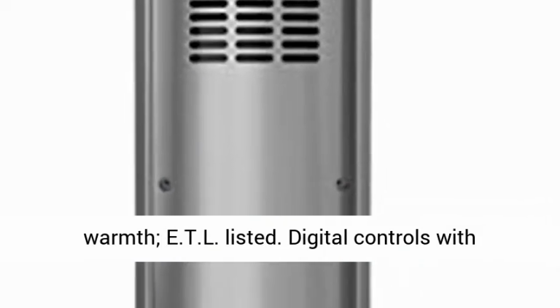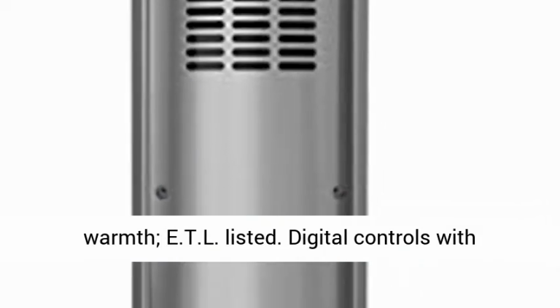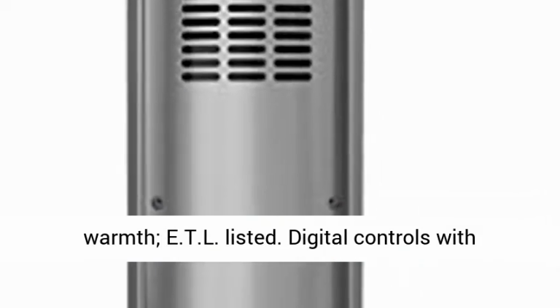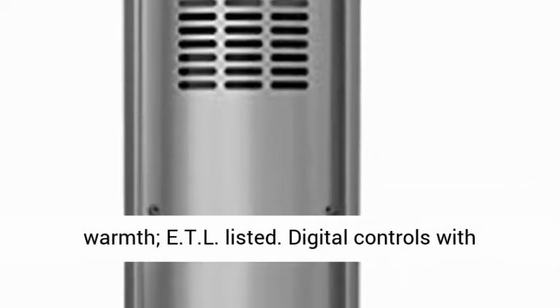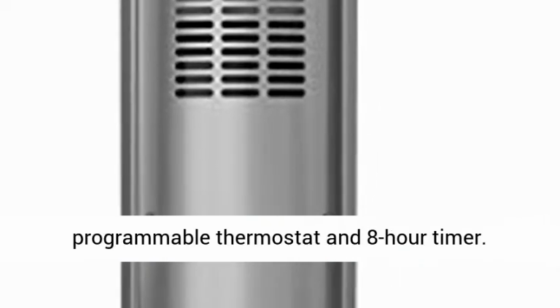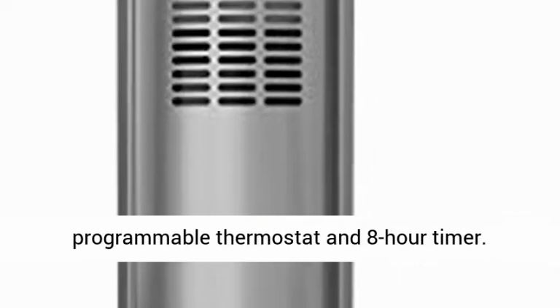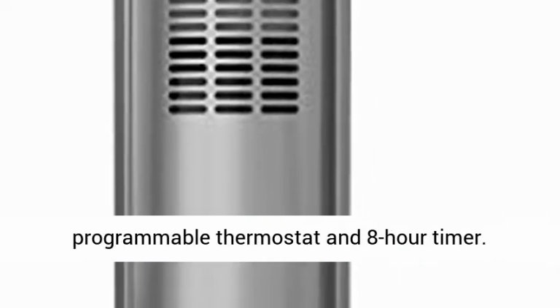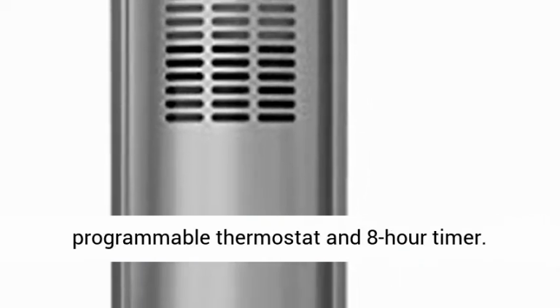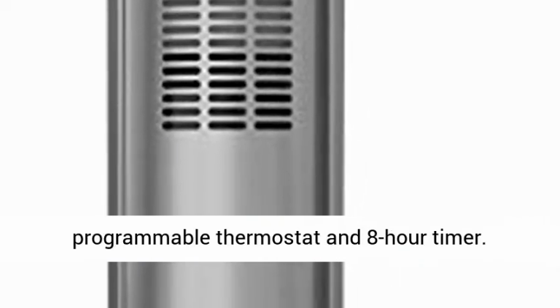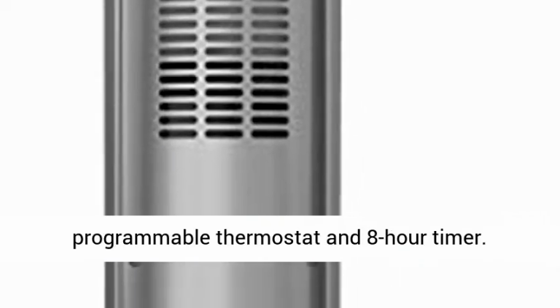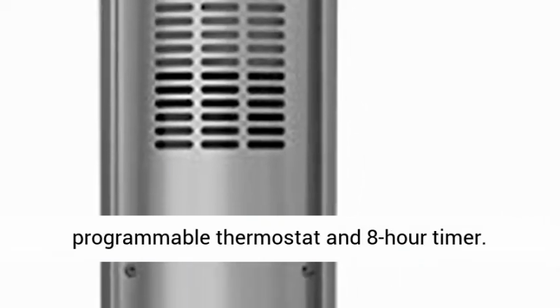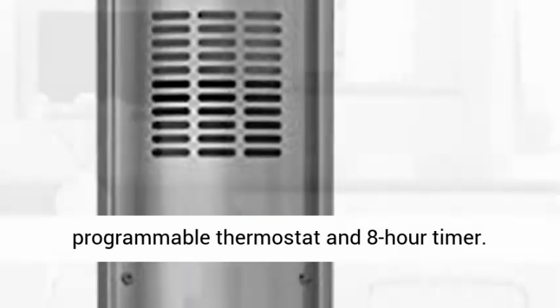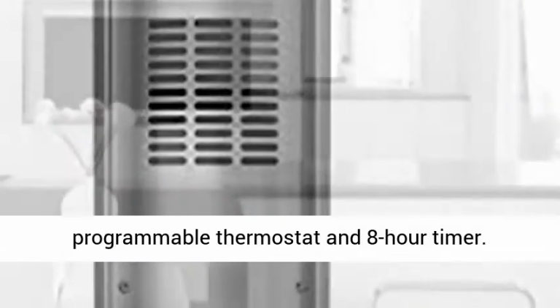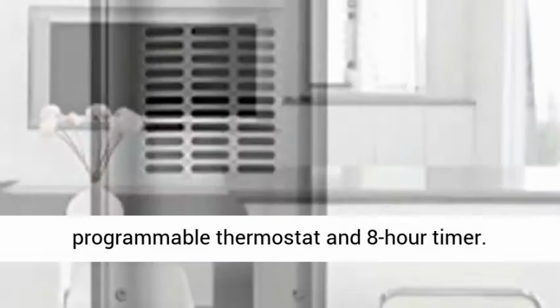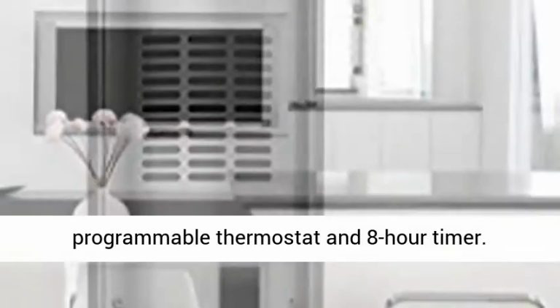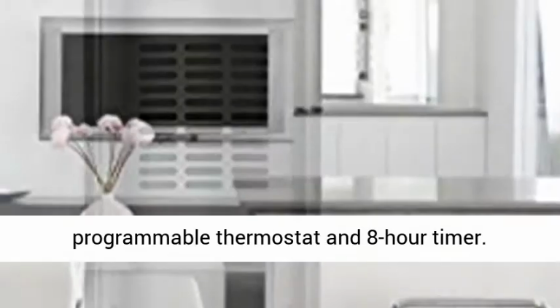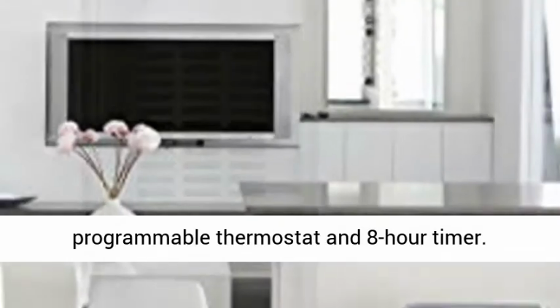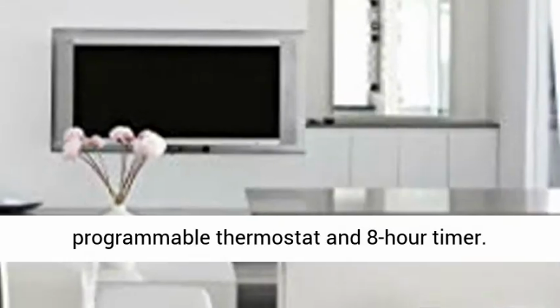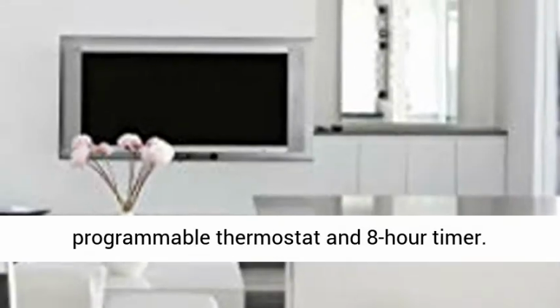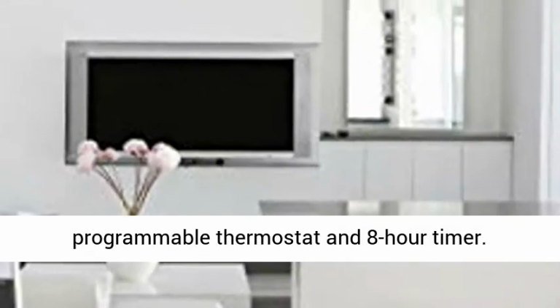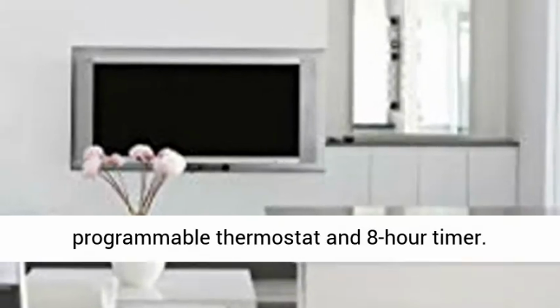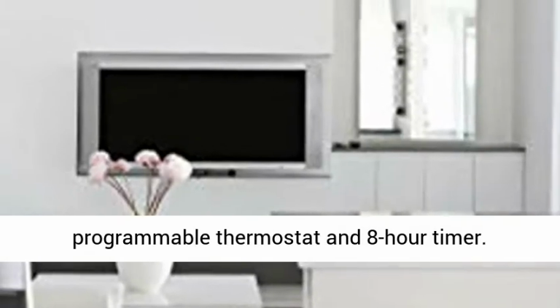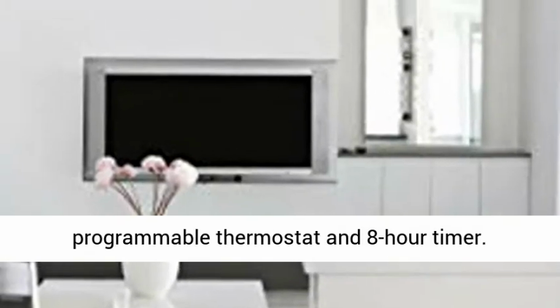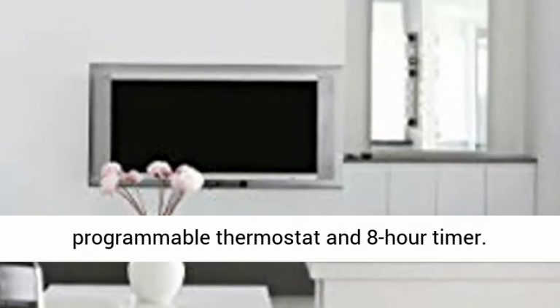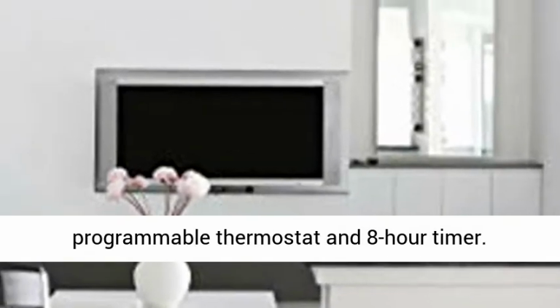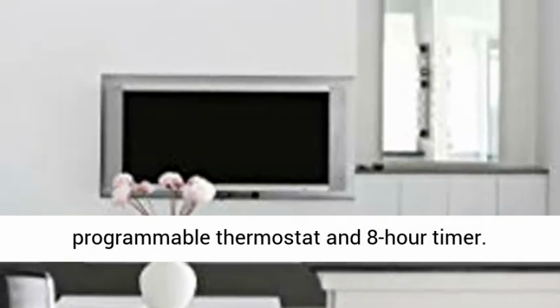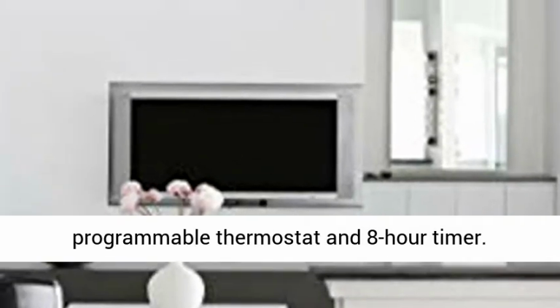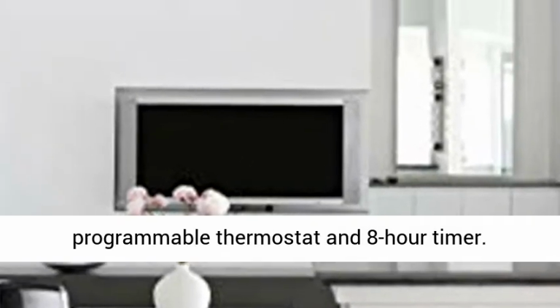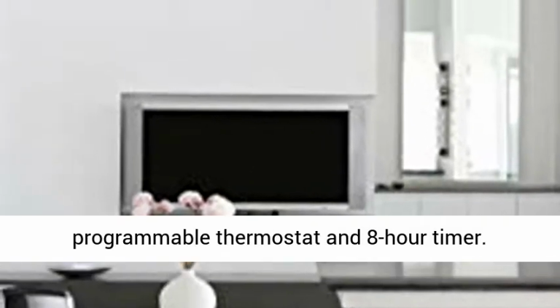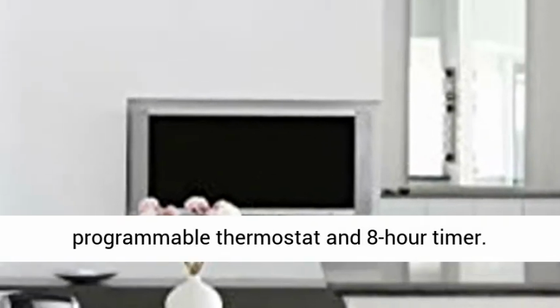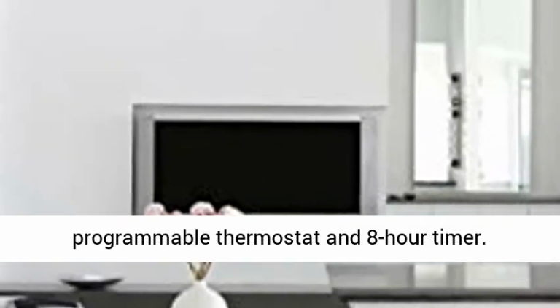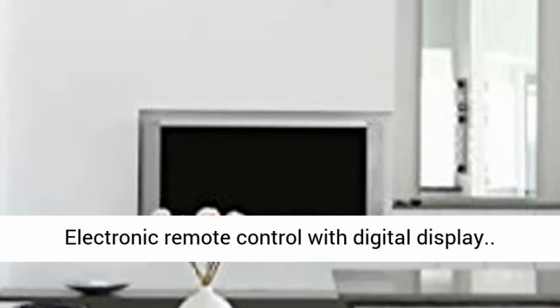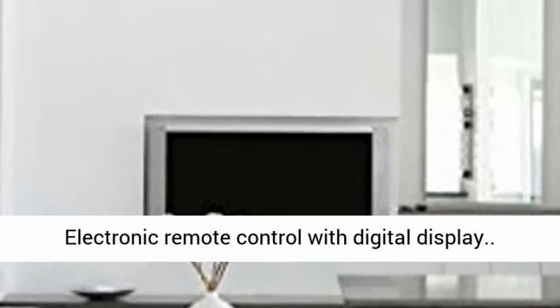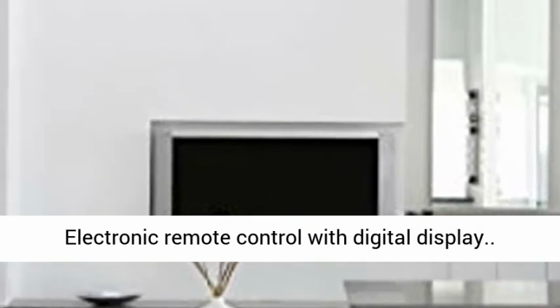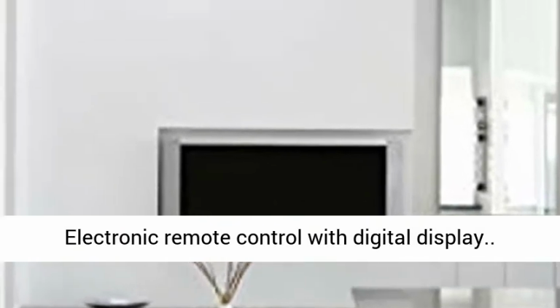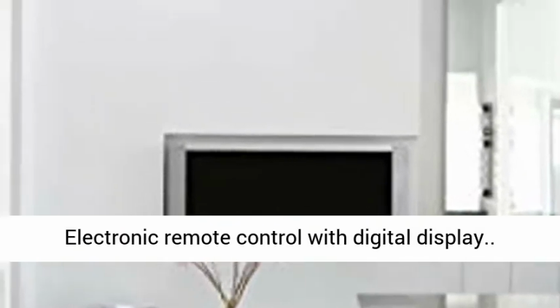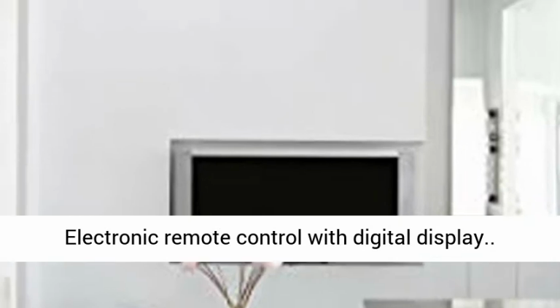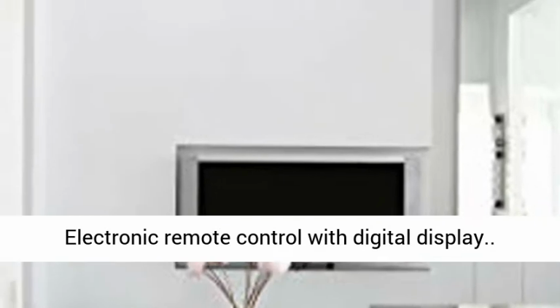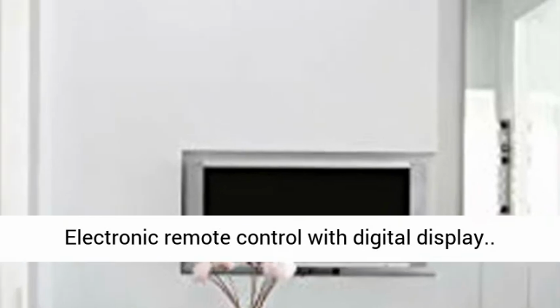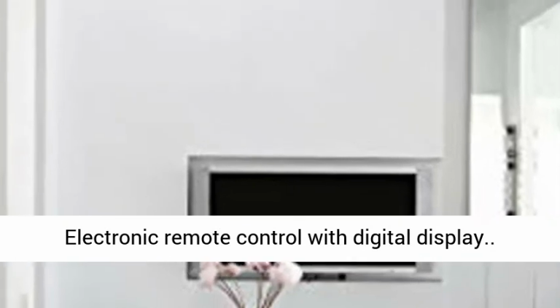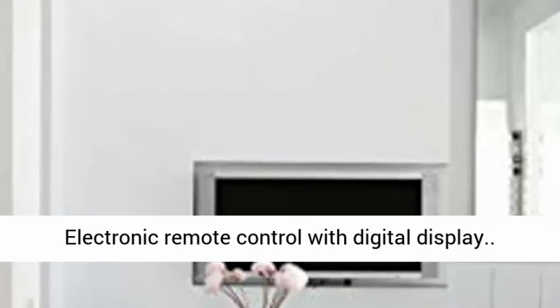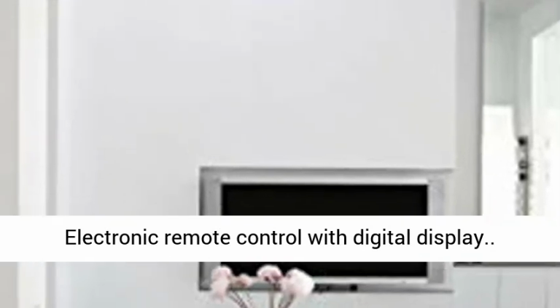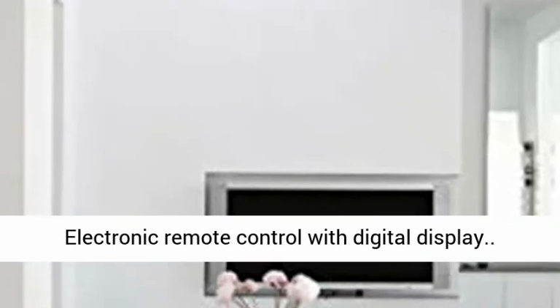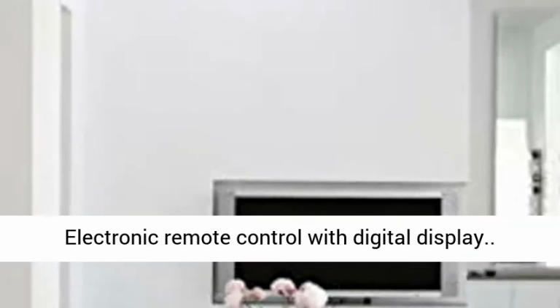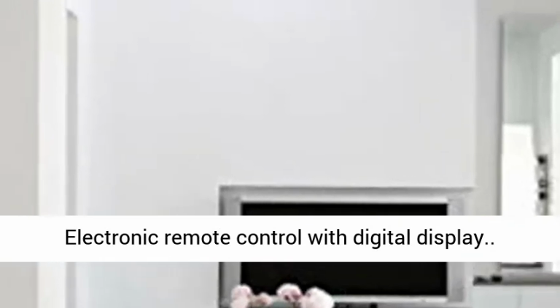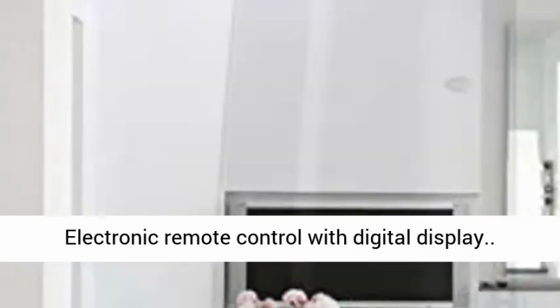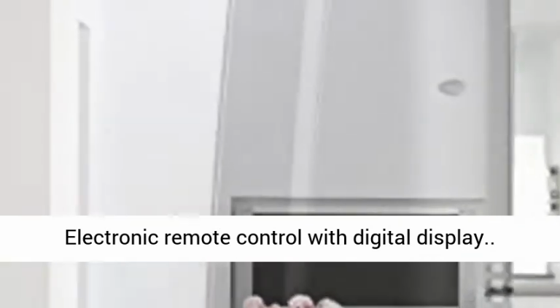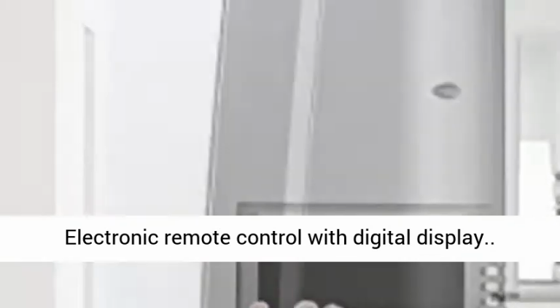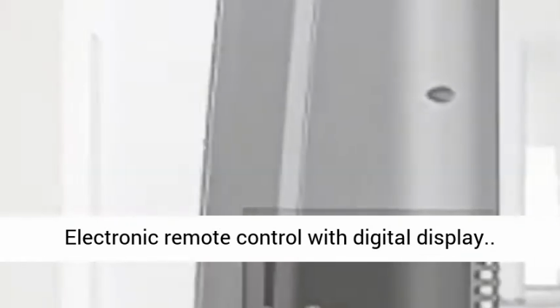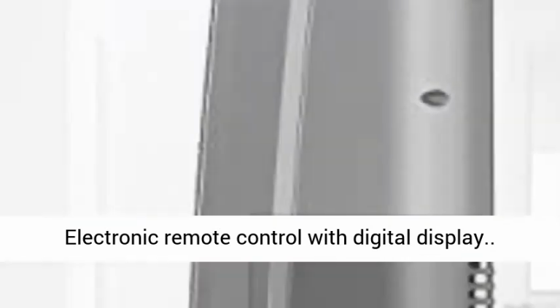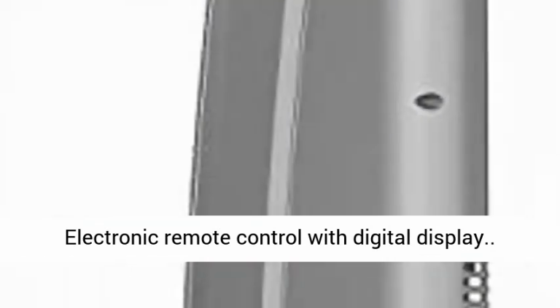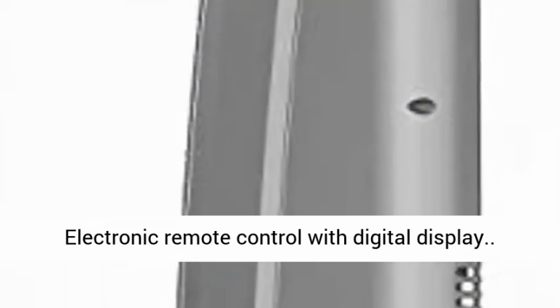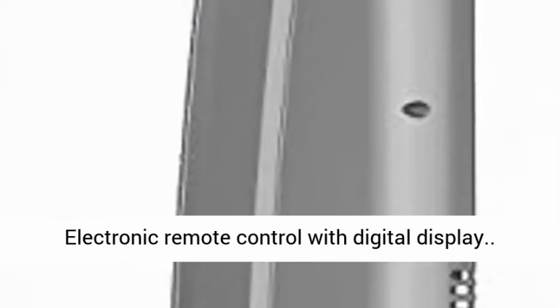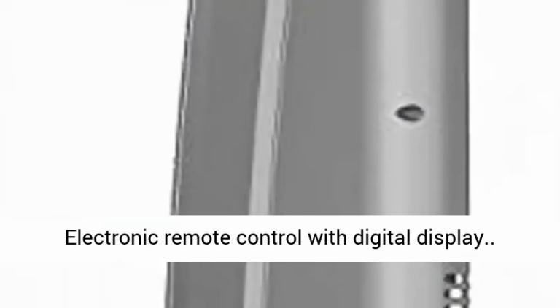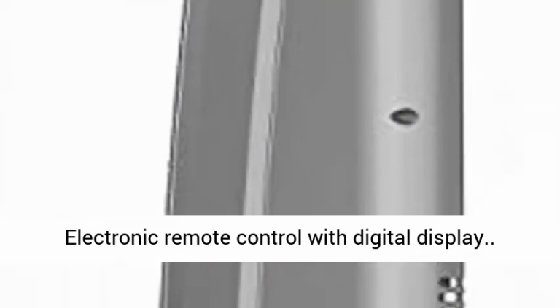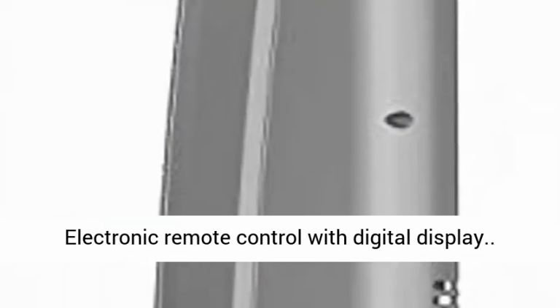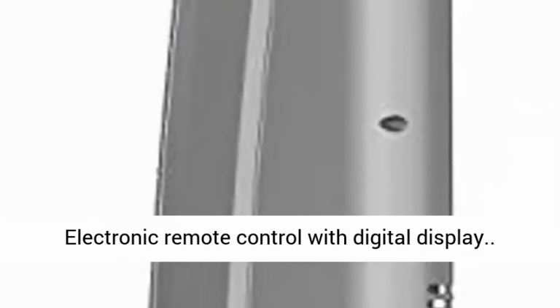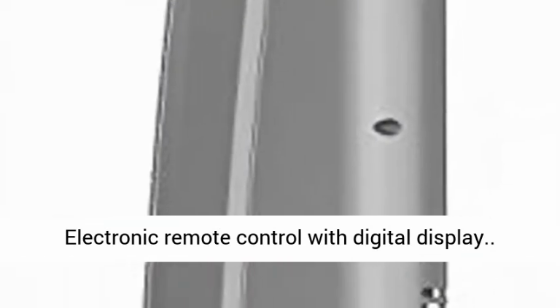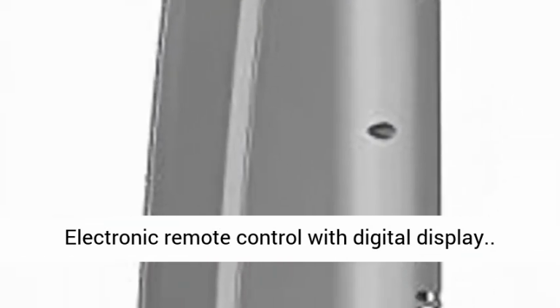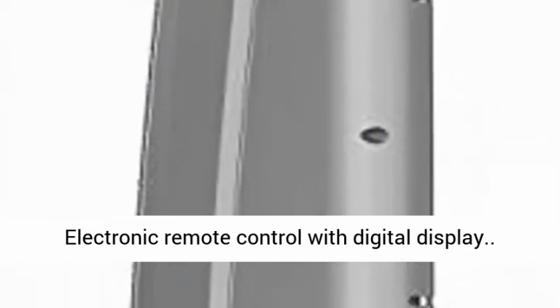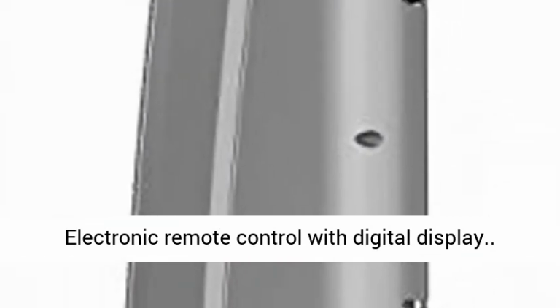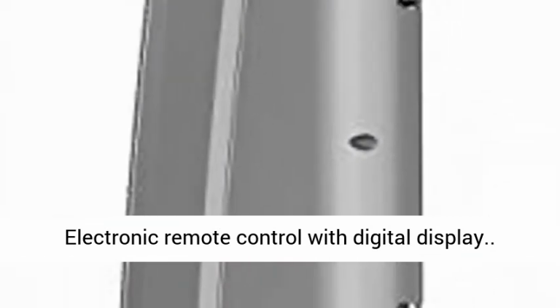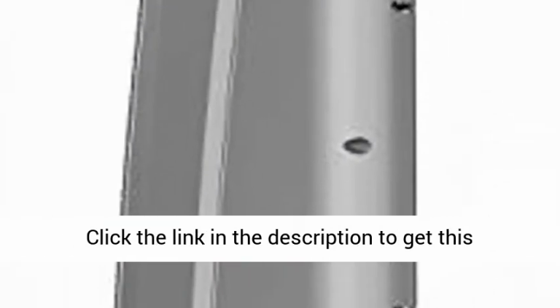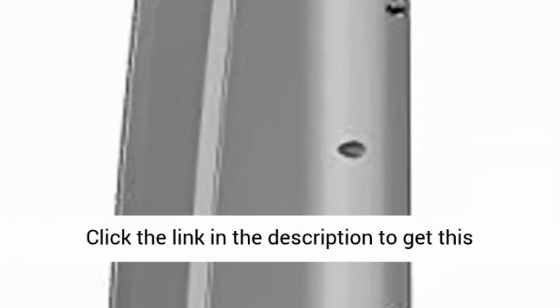Digital controls with programmable thermostat and 8-hour timer. Electronic remote control with digital display.